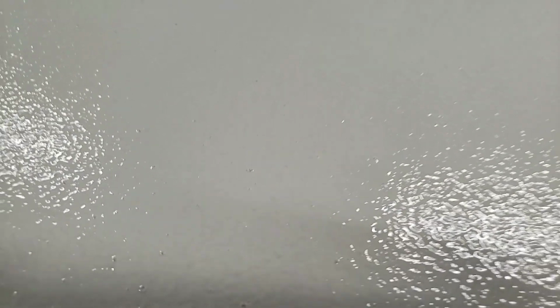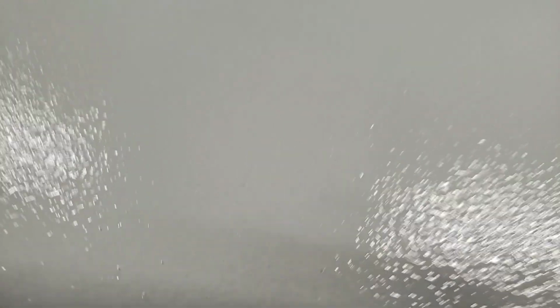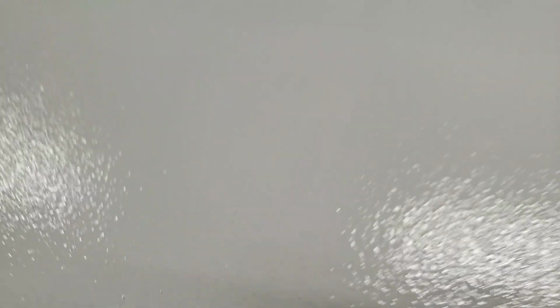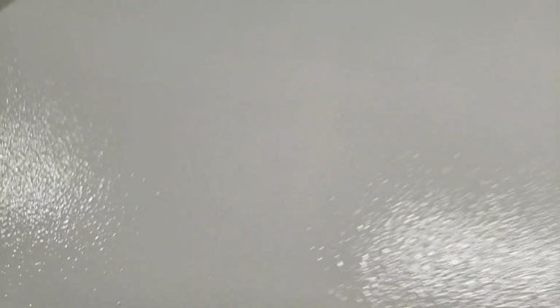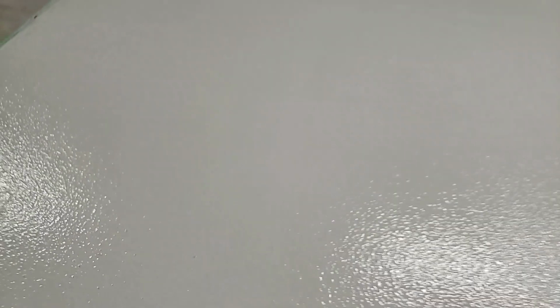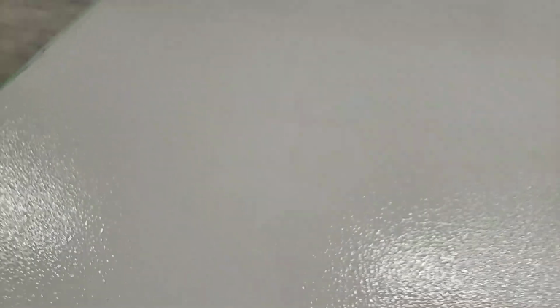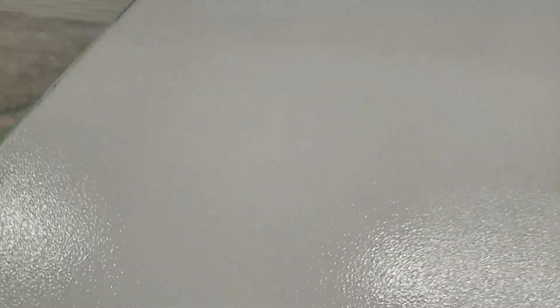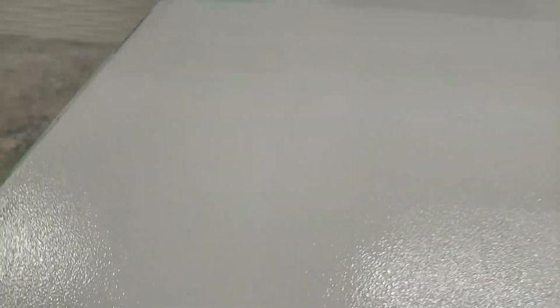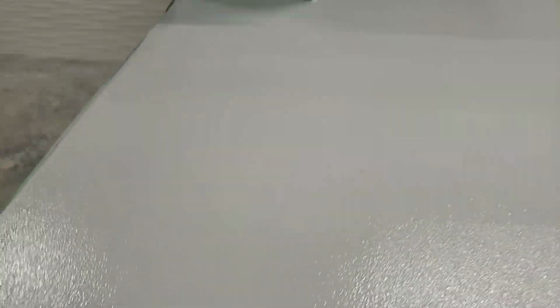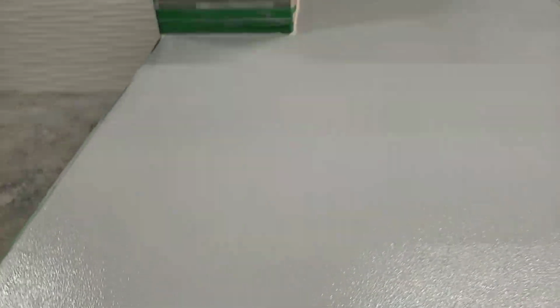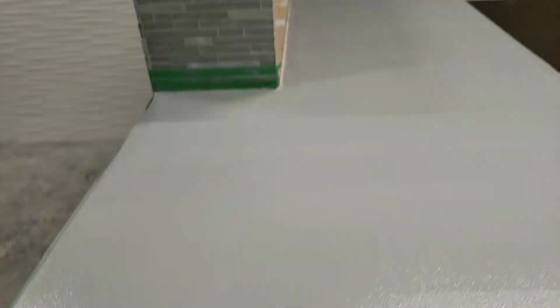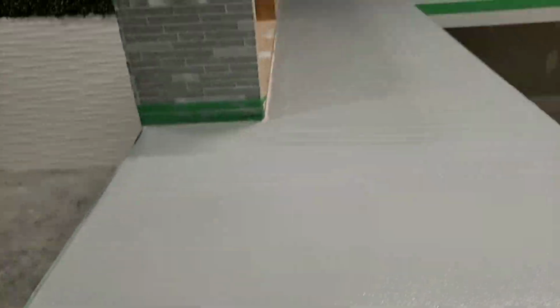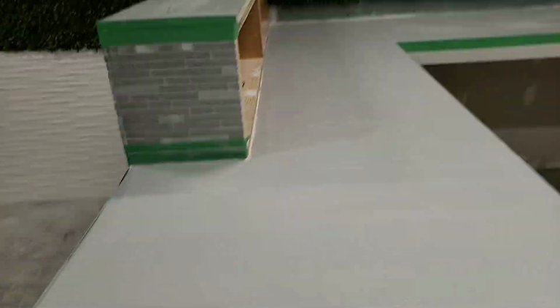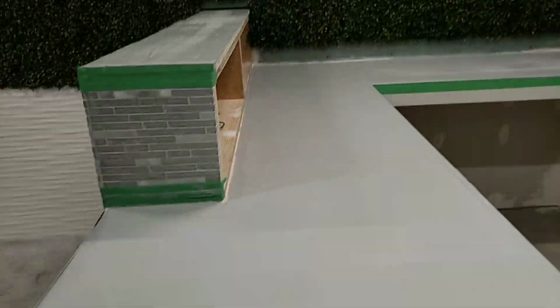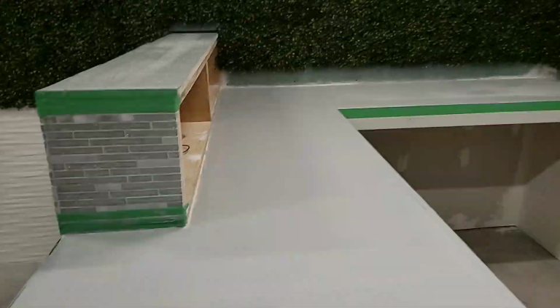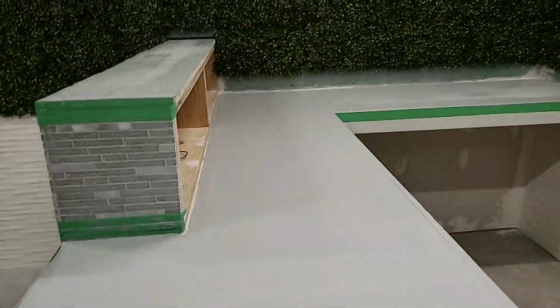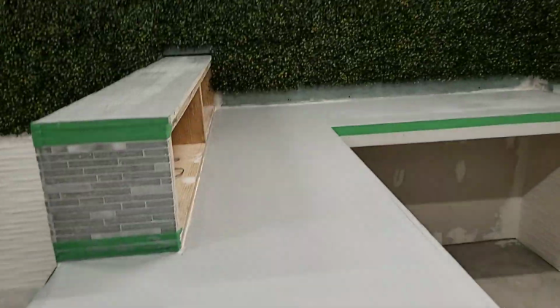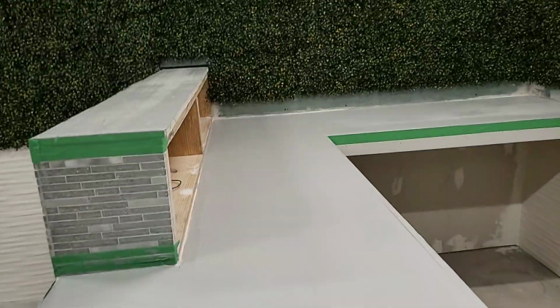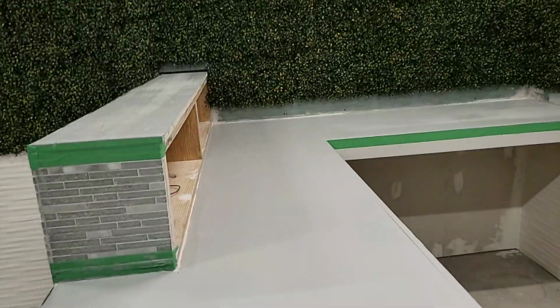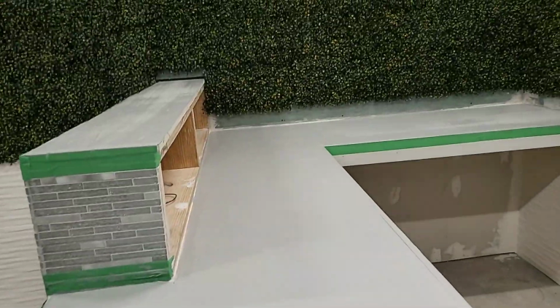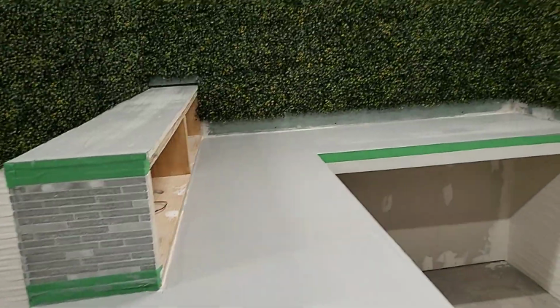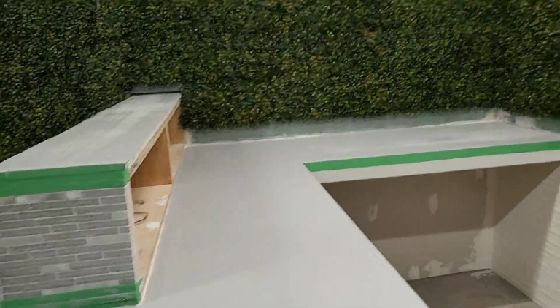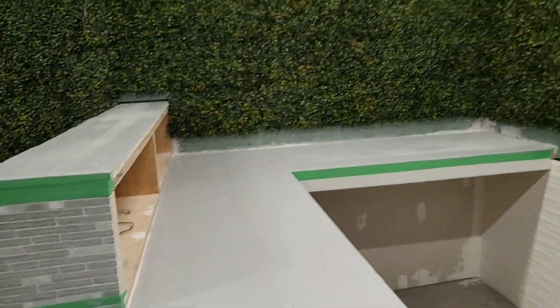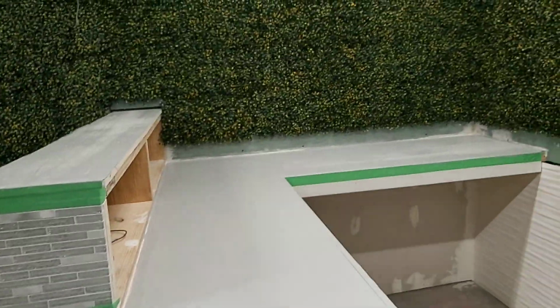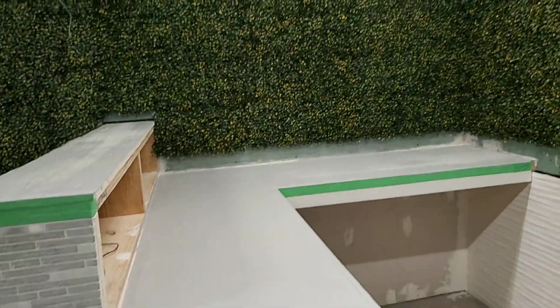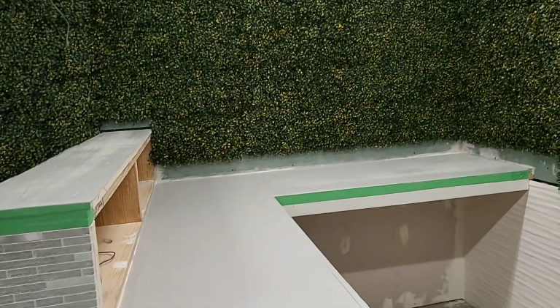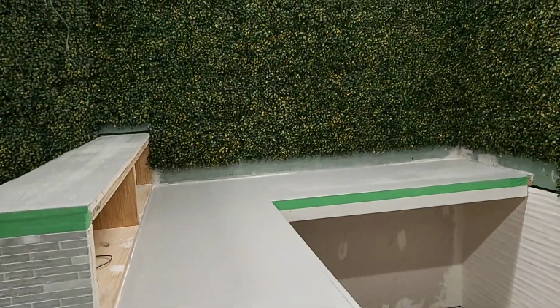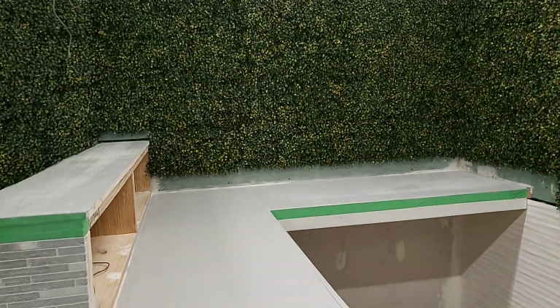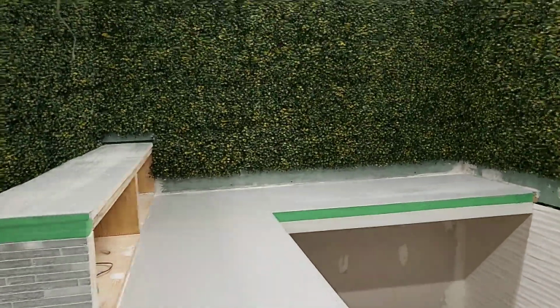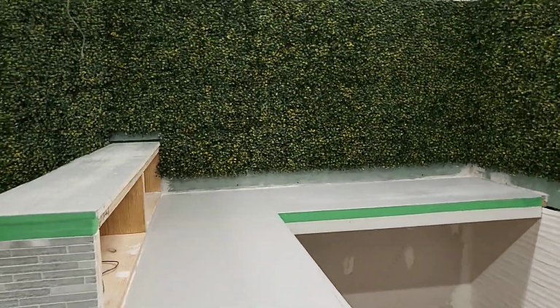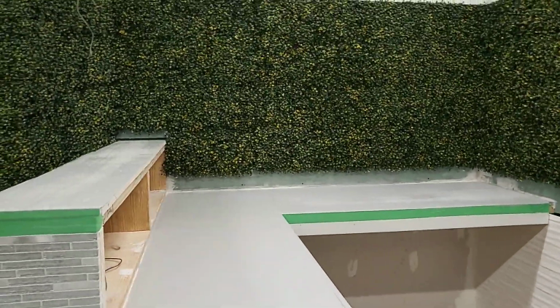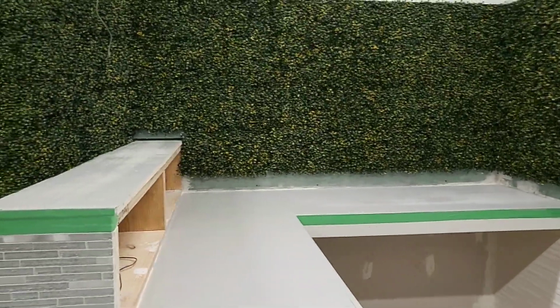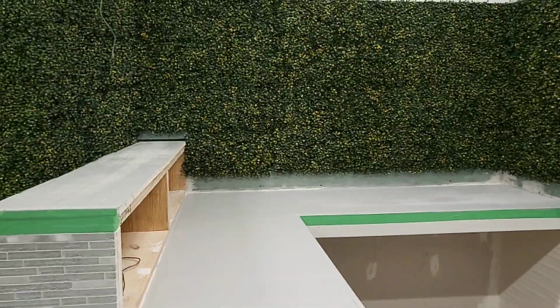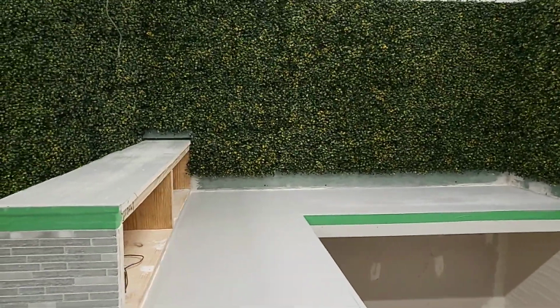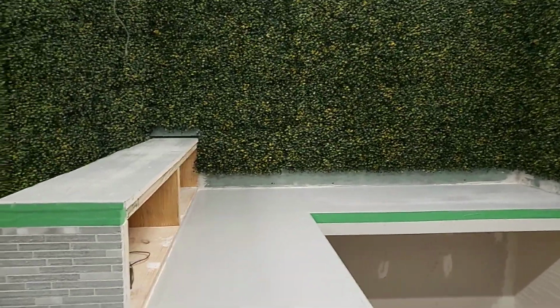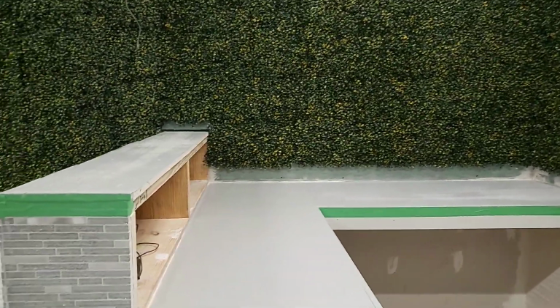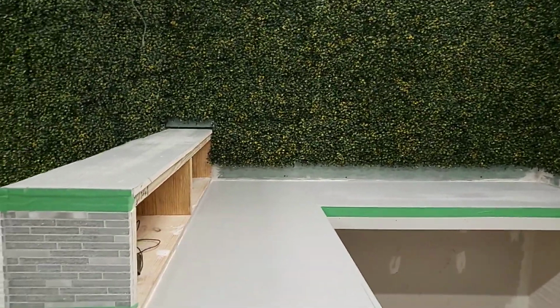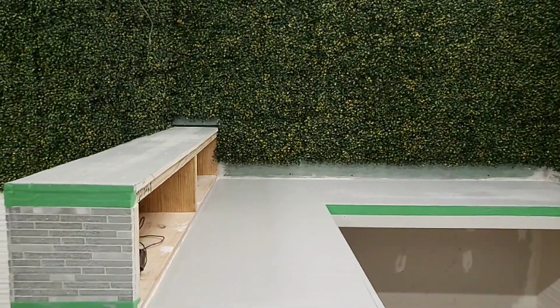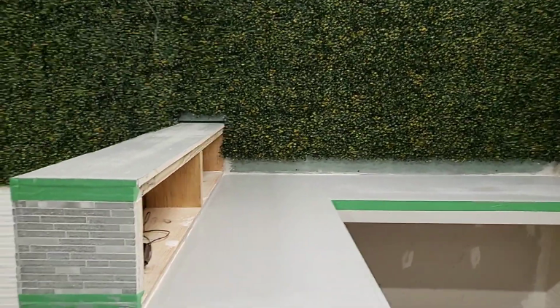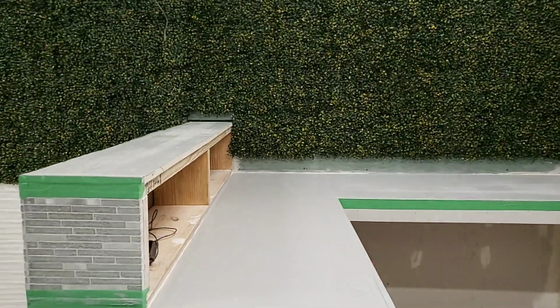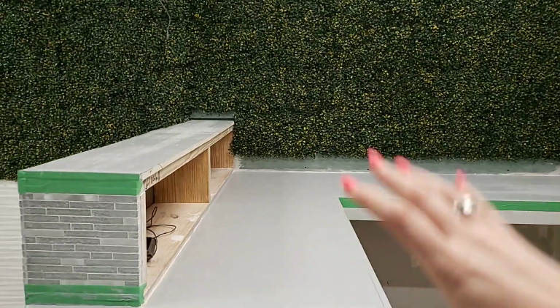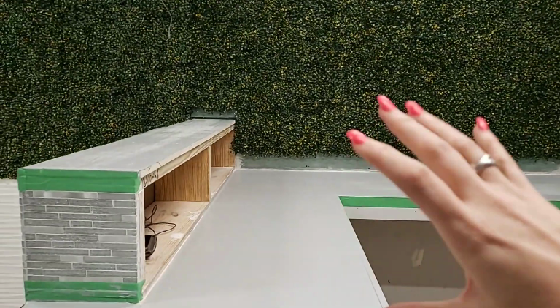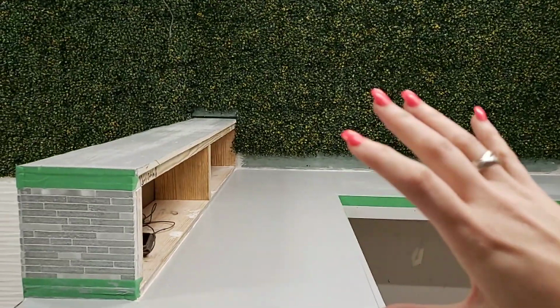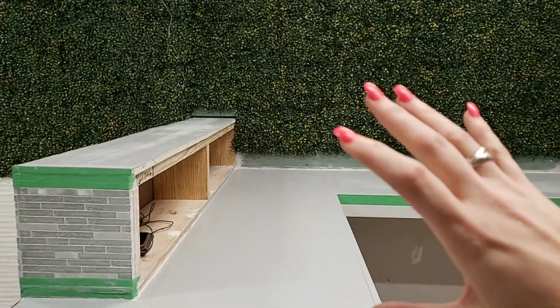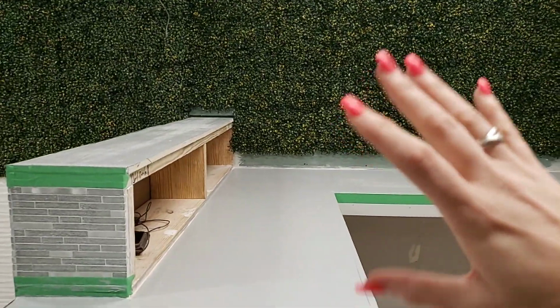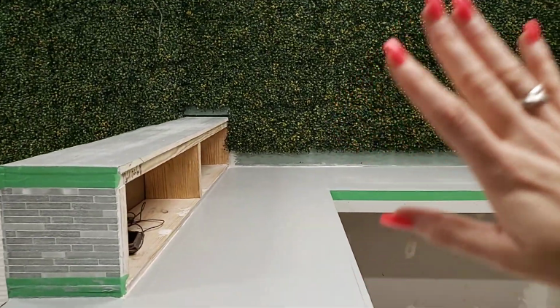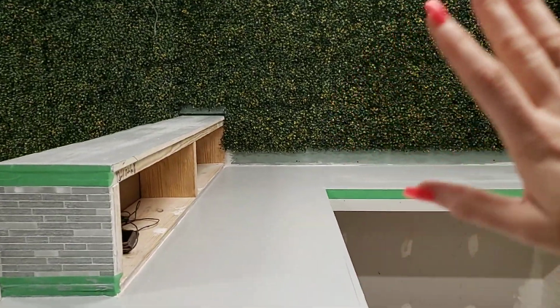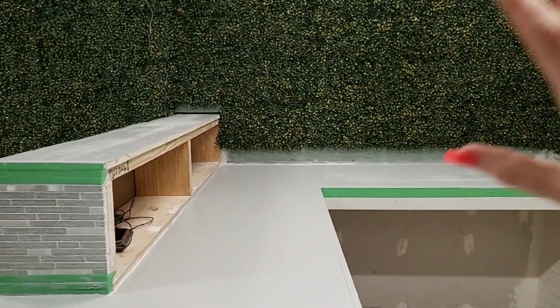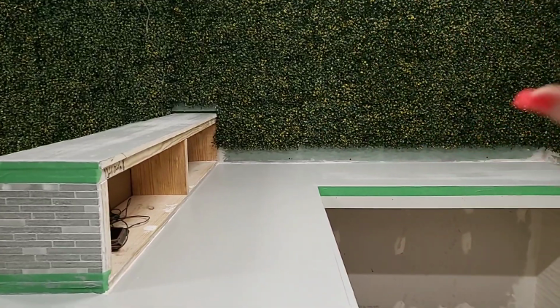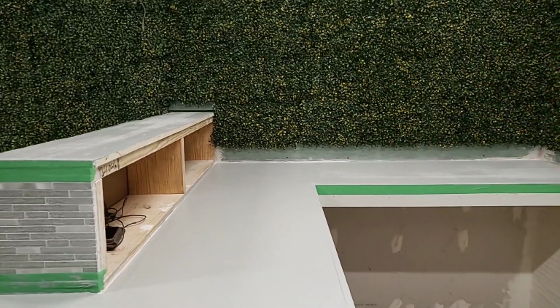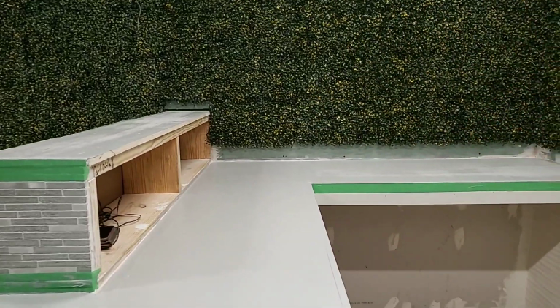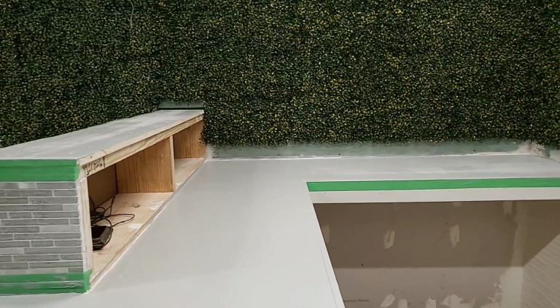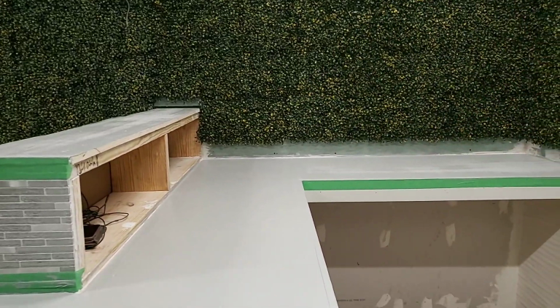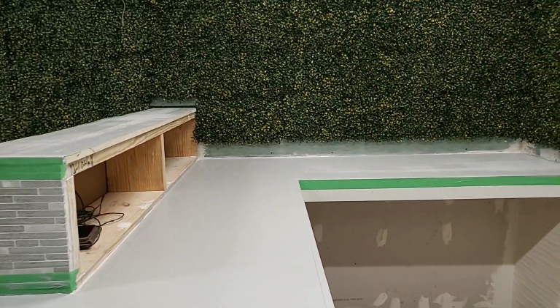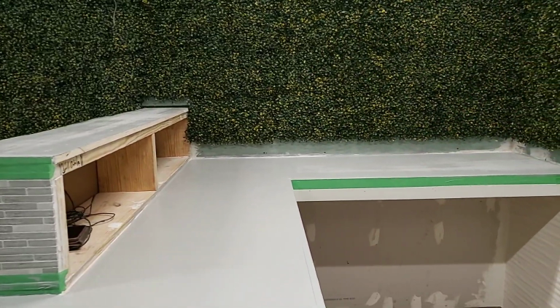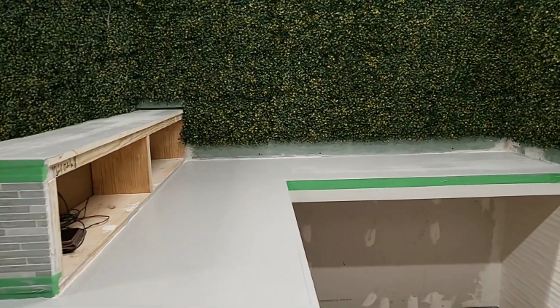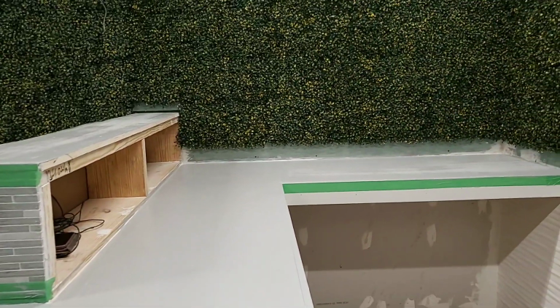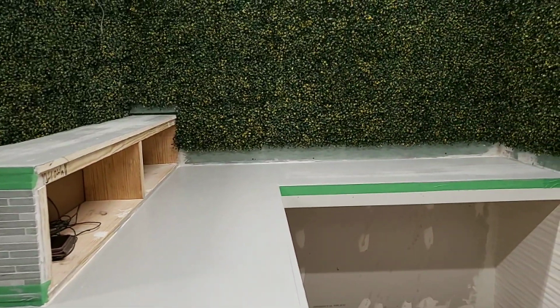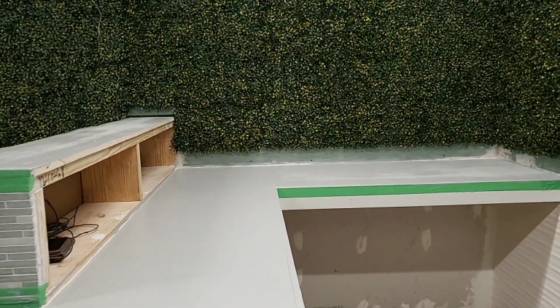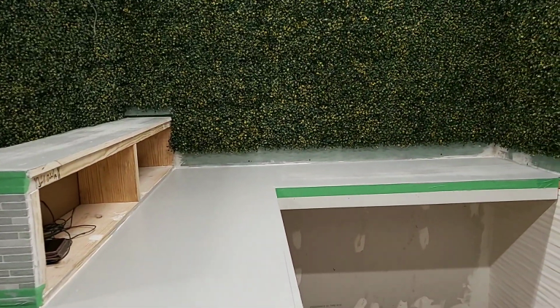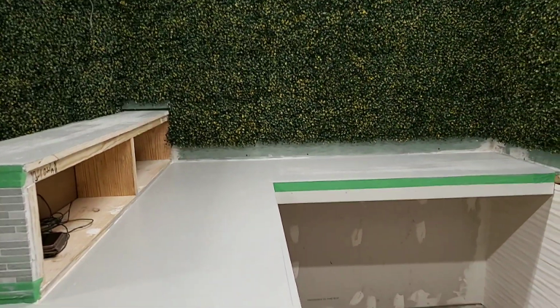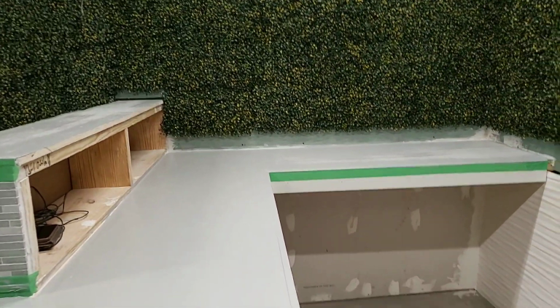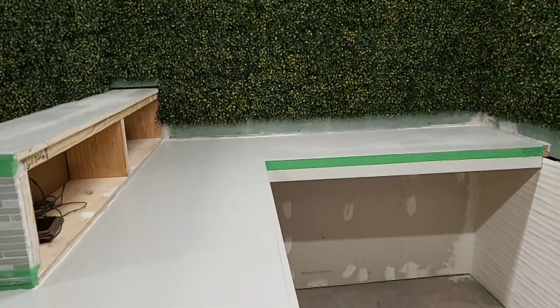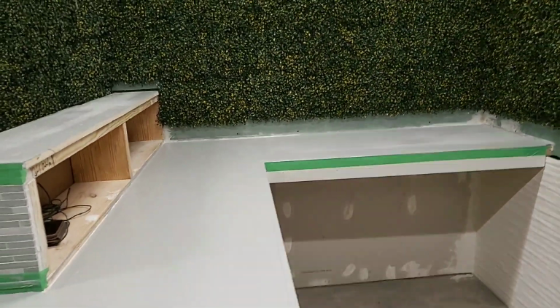We gotta get some polycrylic so we can seal that in, and then we're gonna dust some white spray paint on it to give it a little extra dimension. We'll see y'all in the next part of this video.